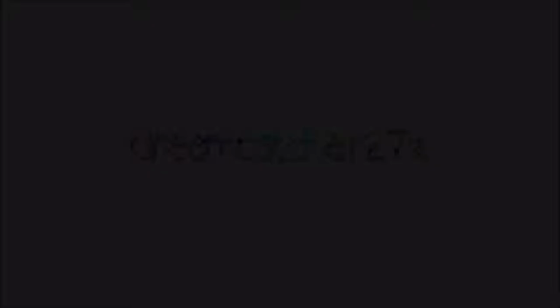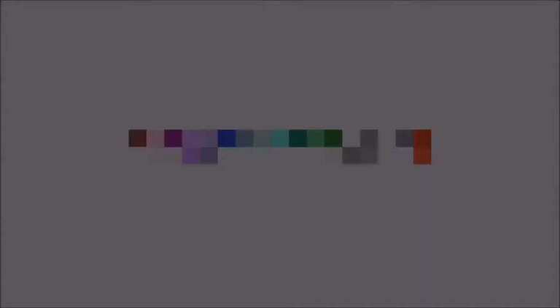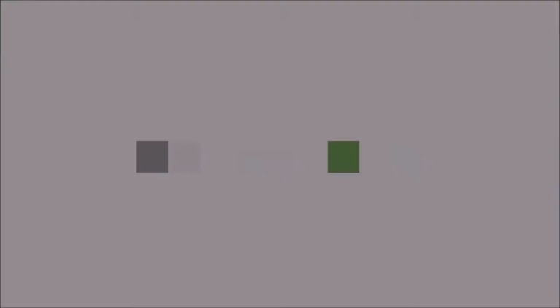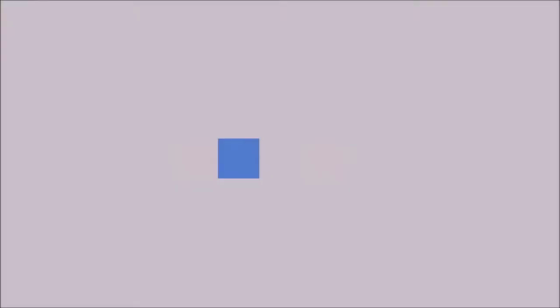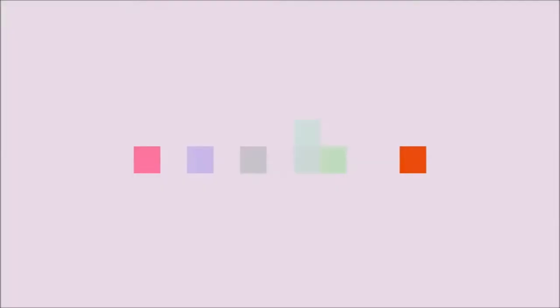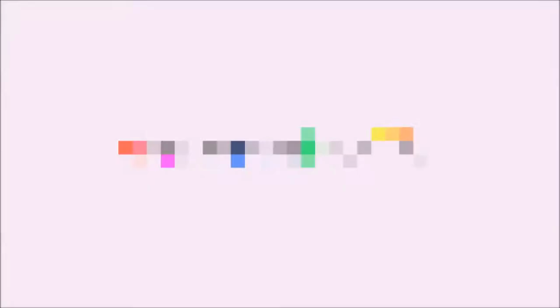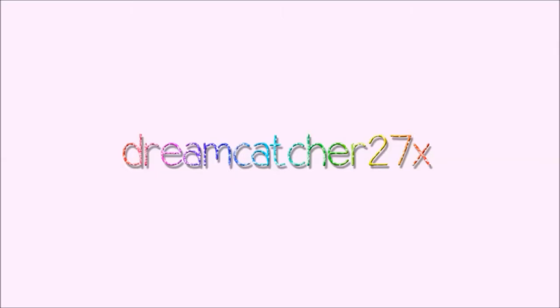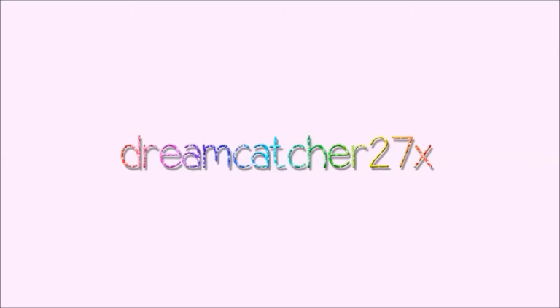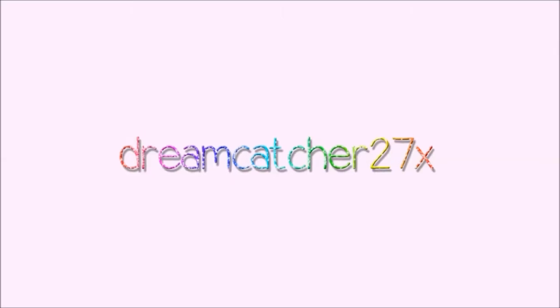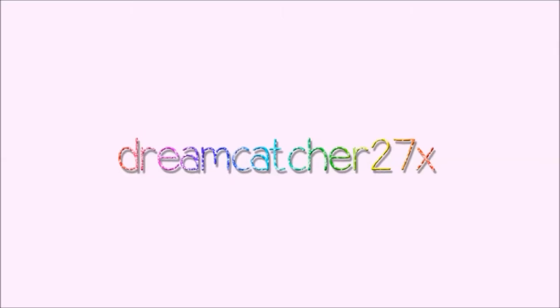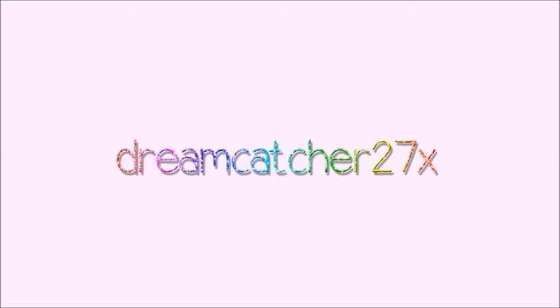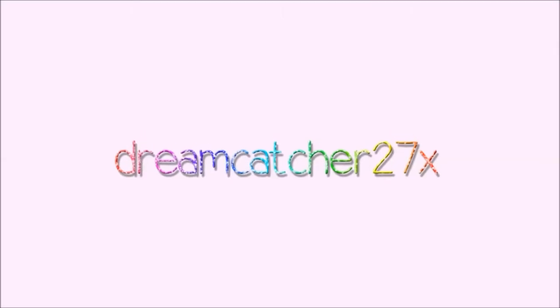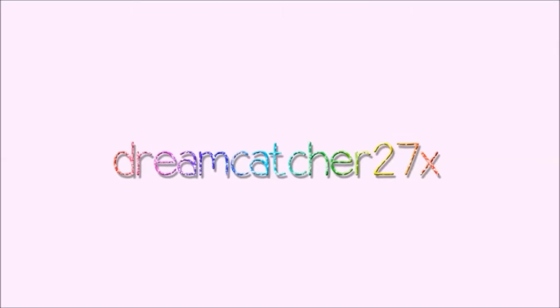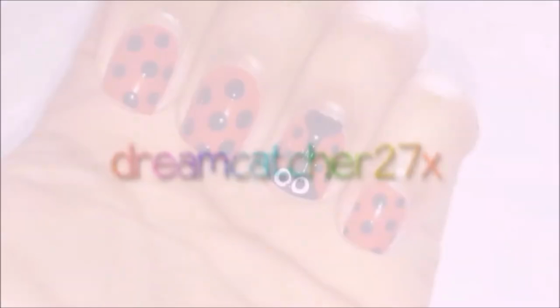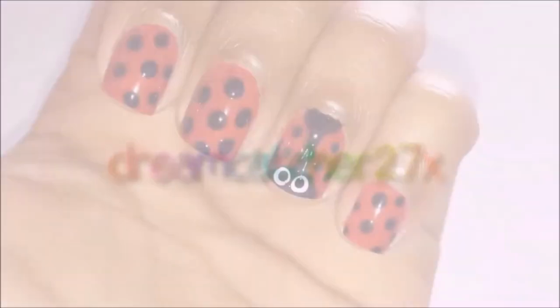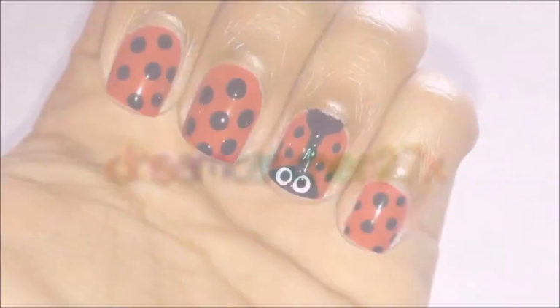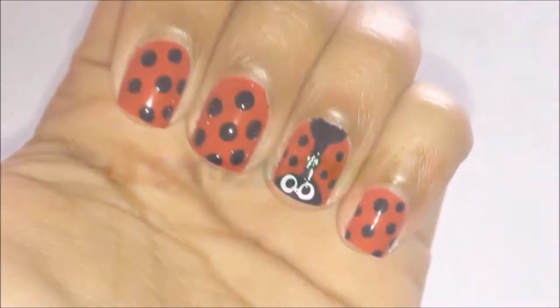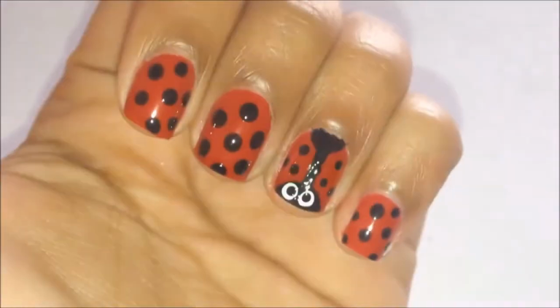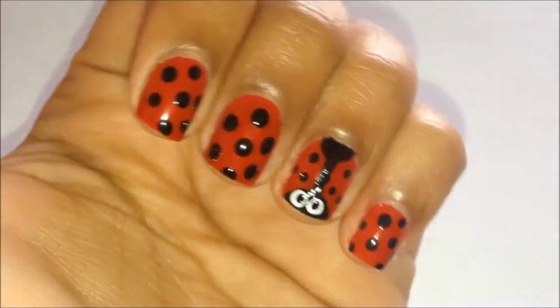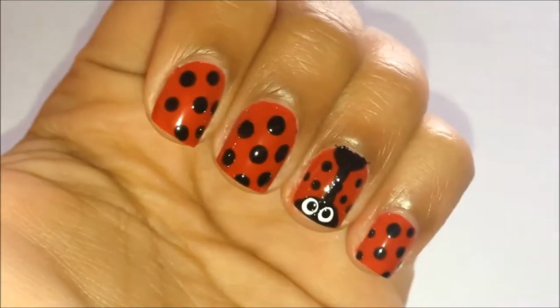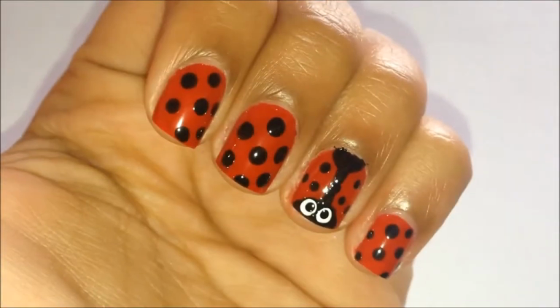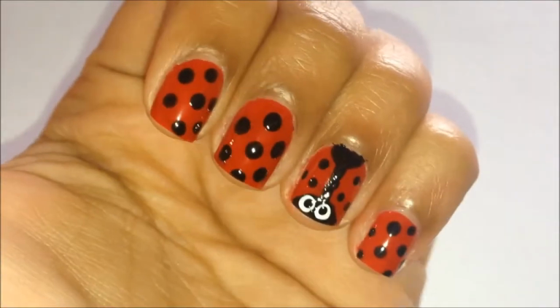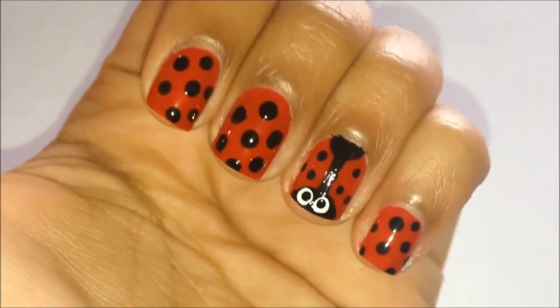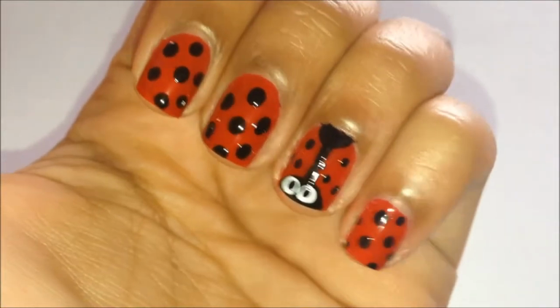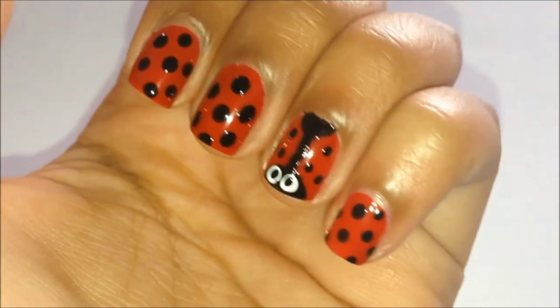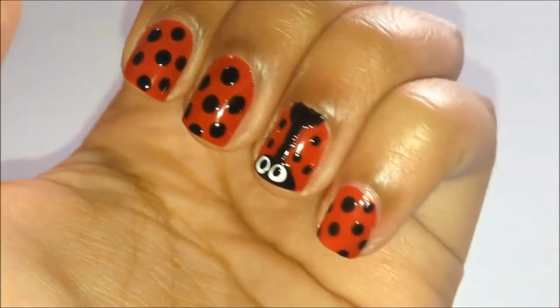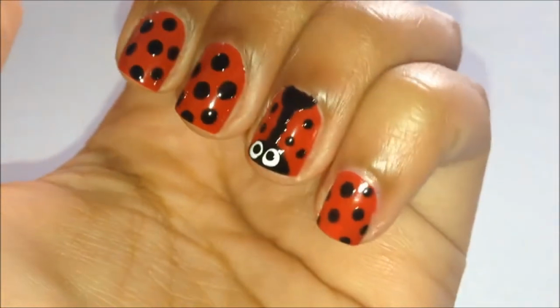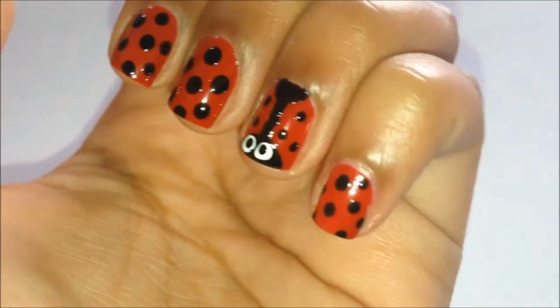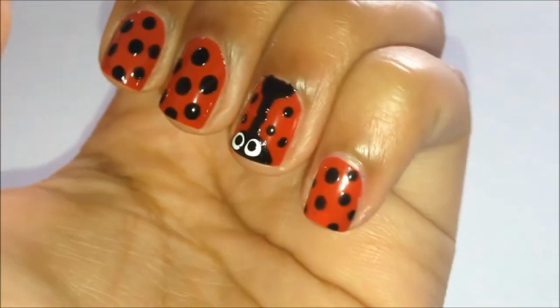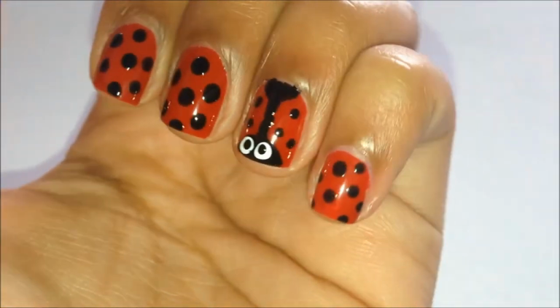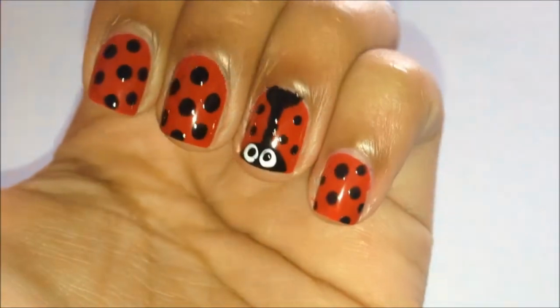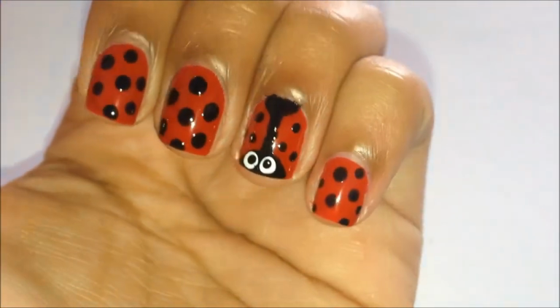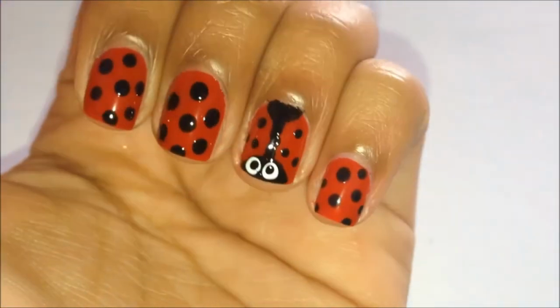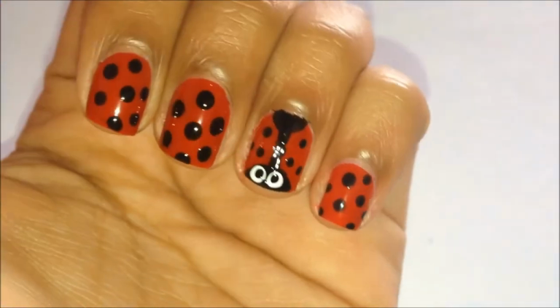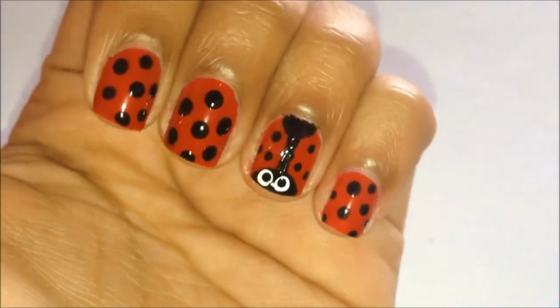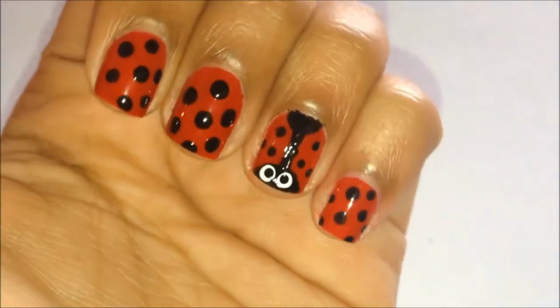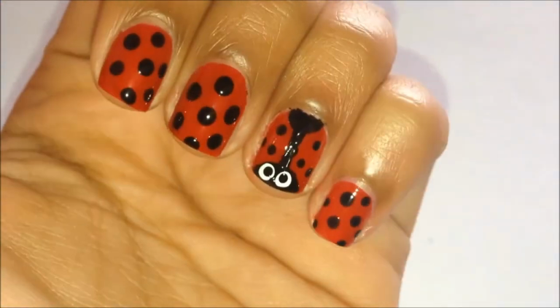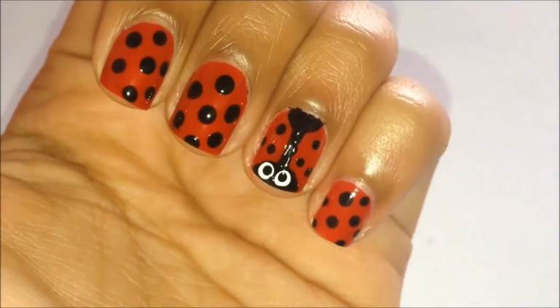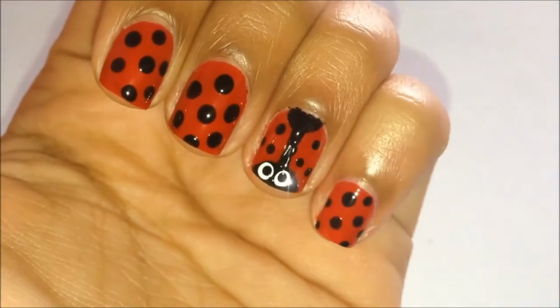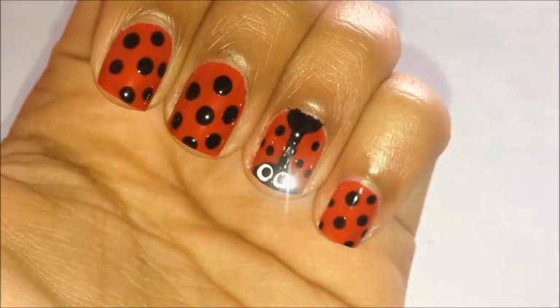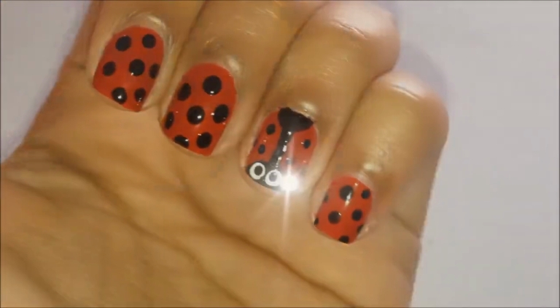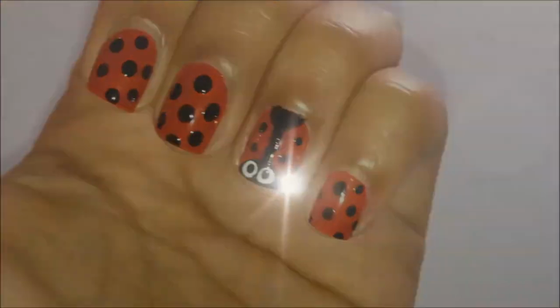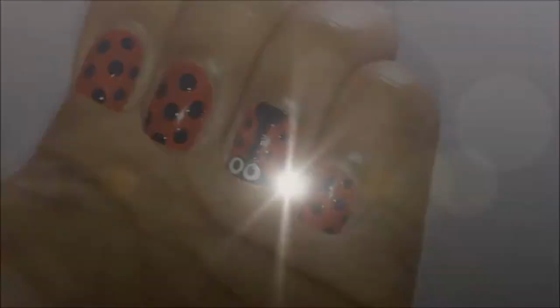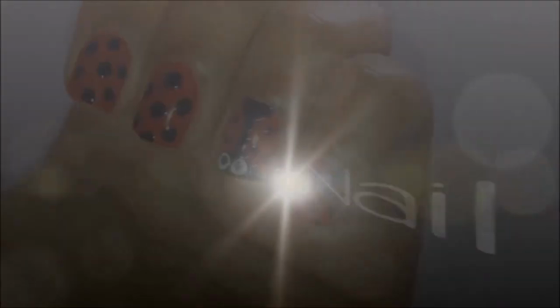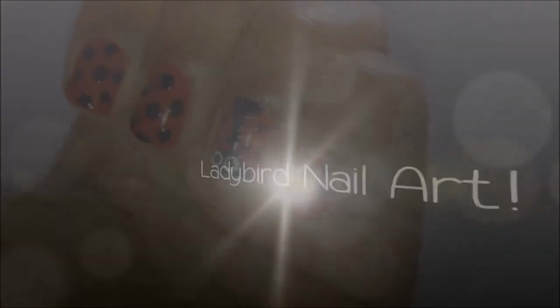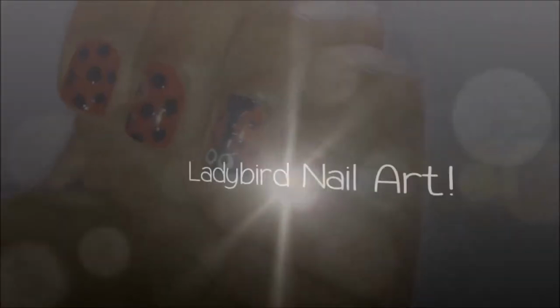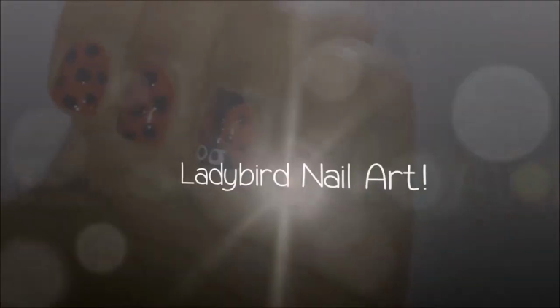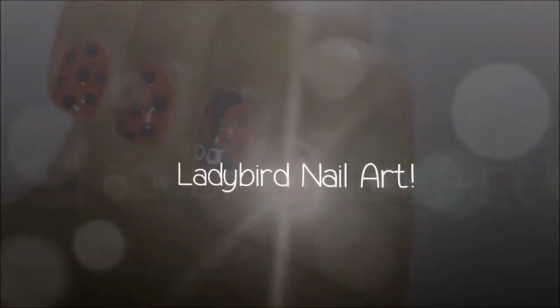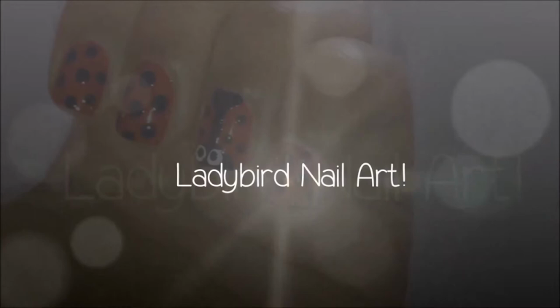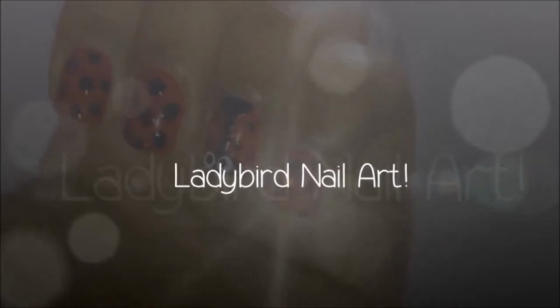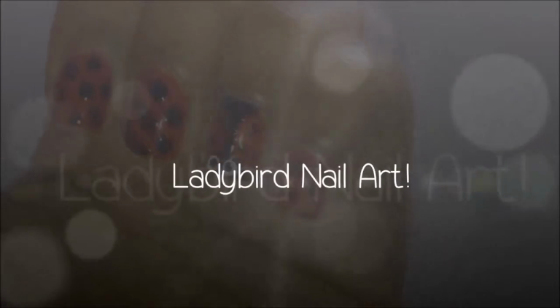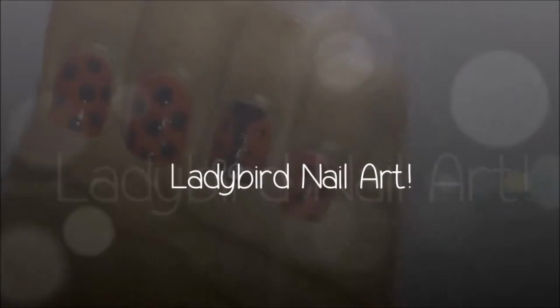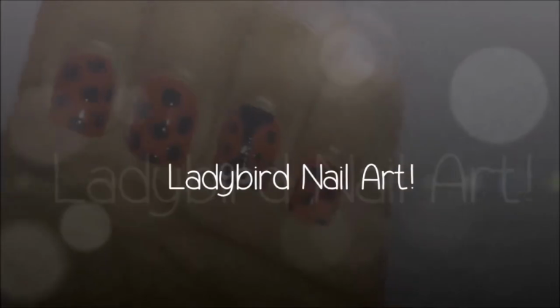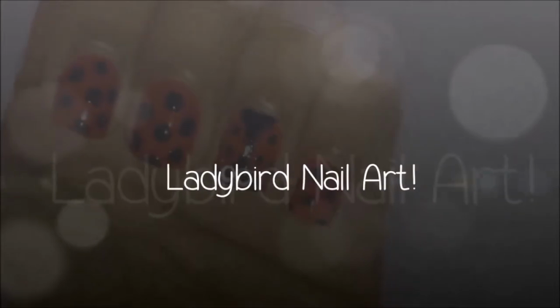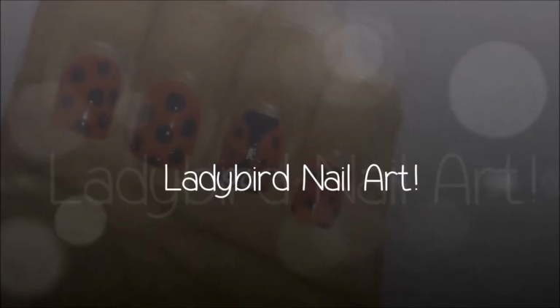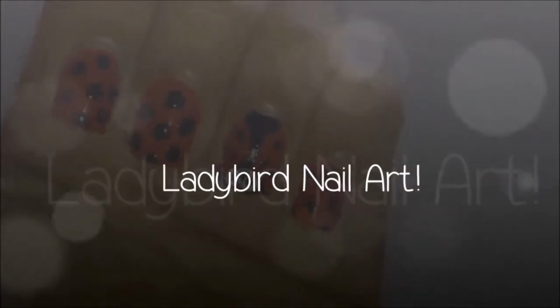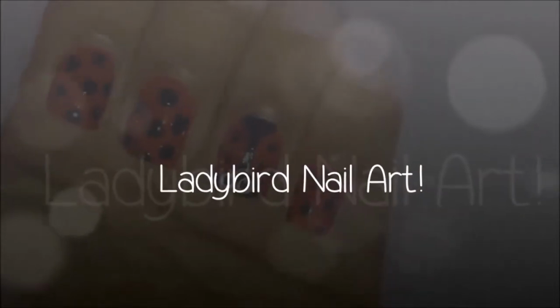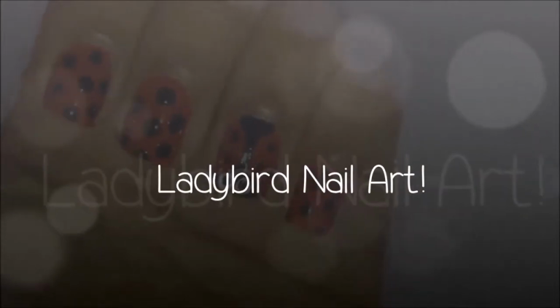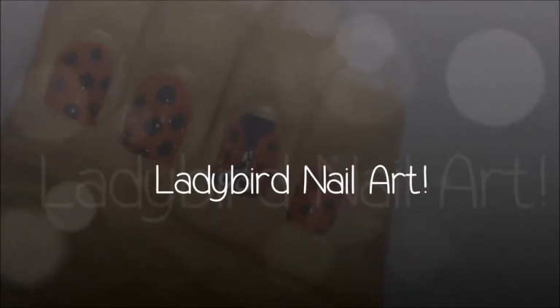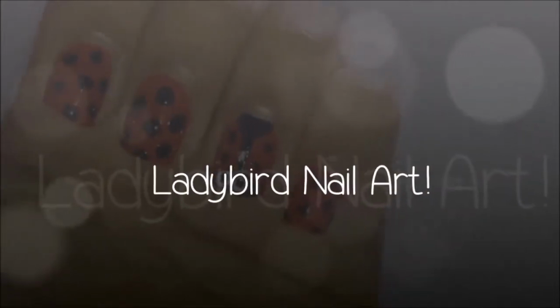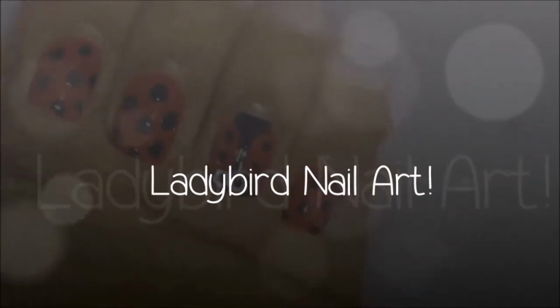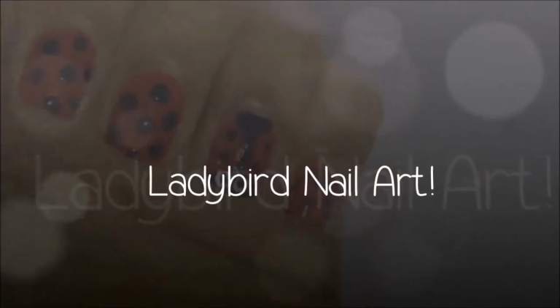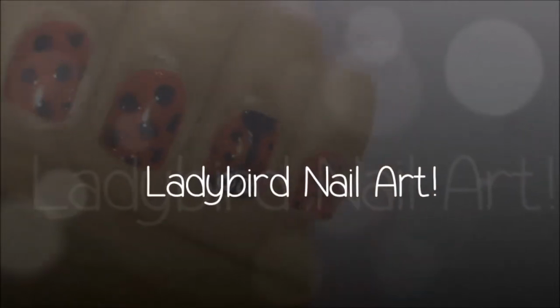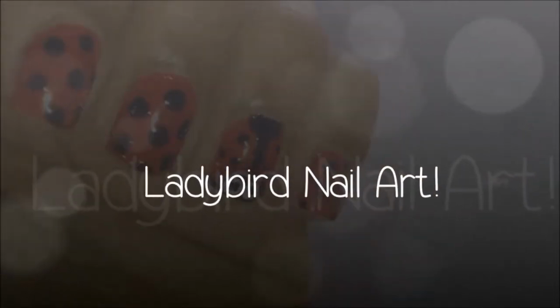So today's video is a tutorial on these ladybird nails. It's pretty quick and easy so I hope you do like it.